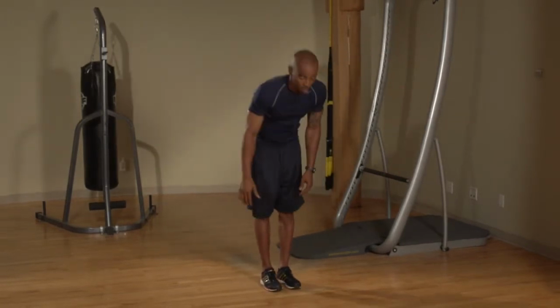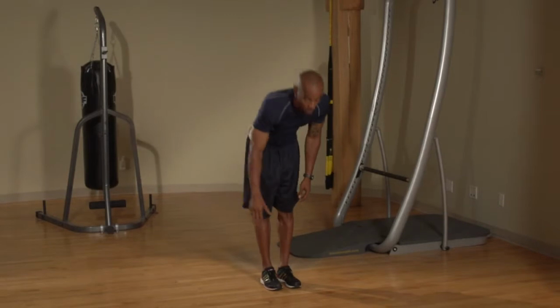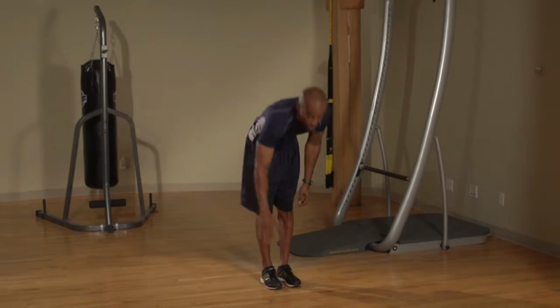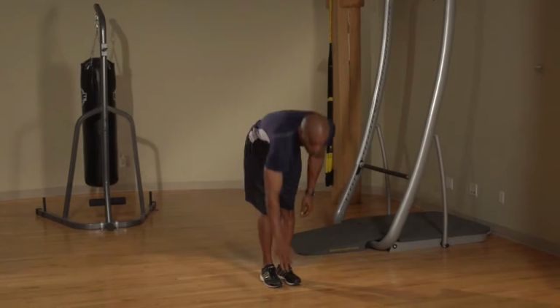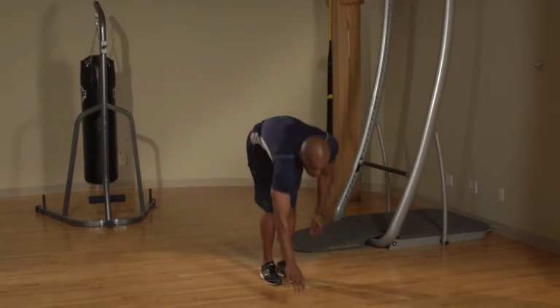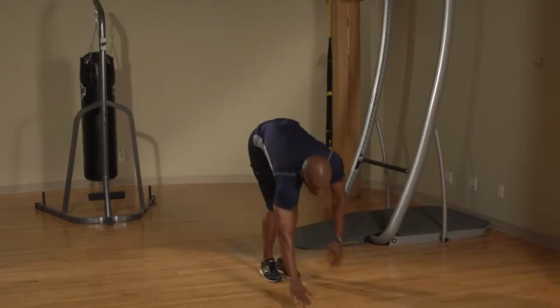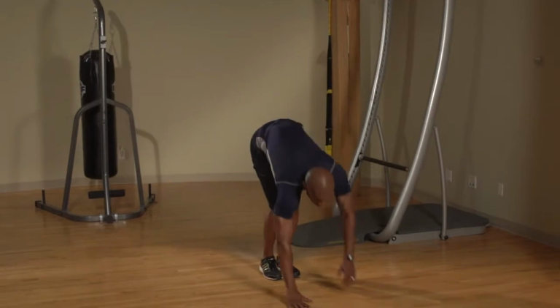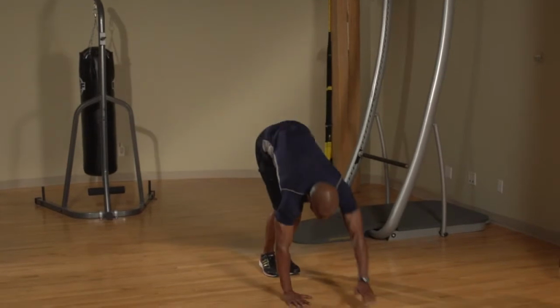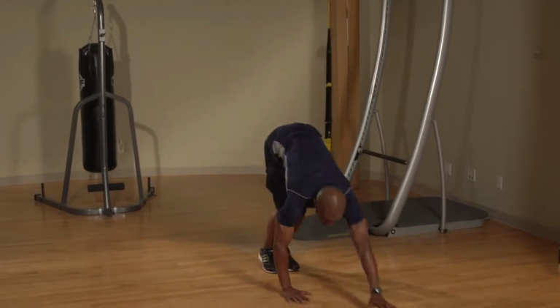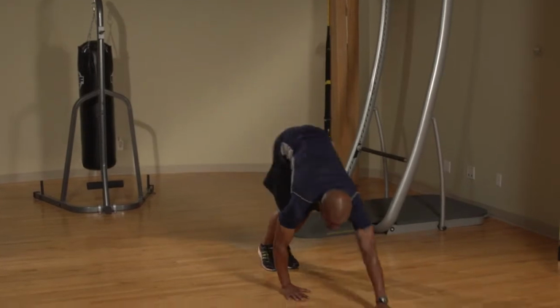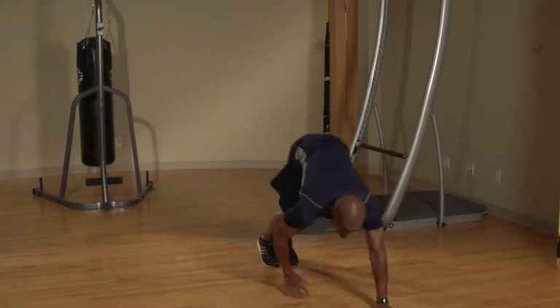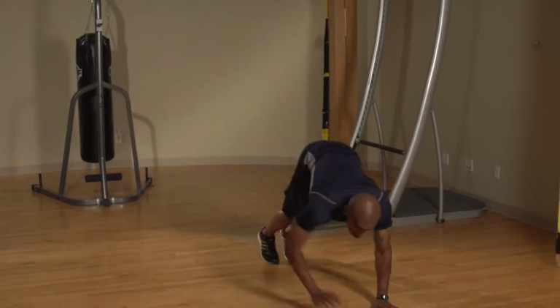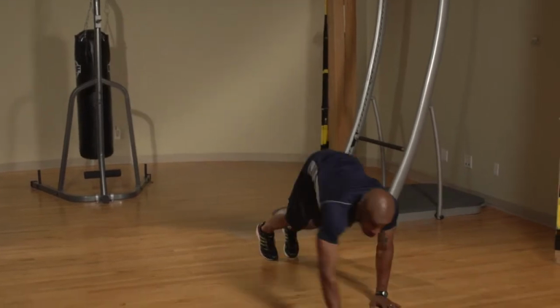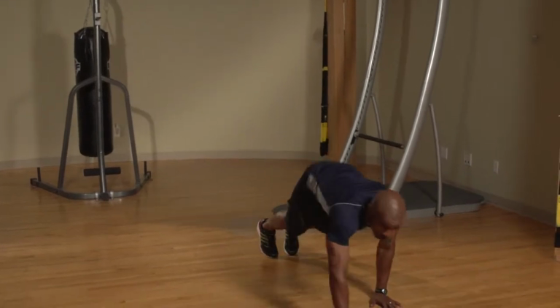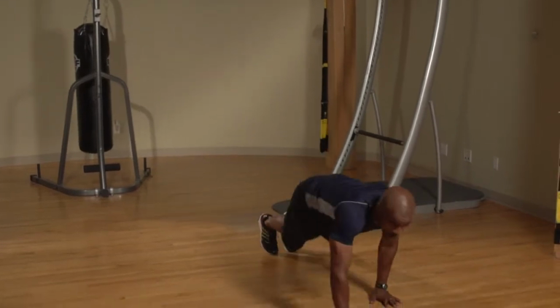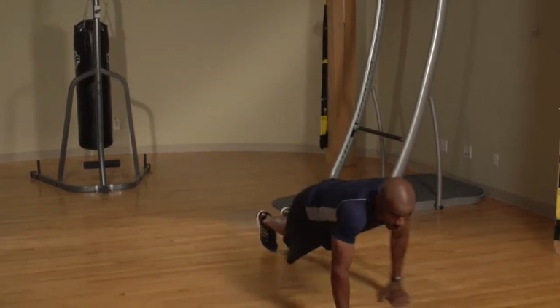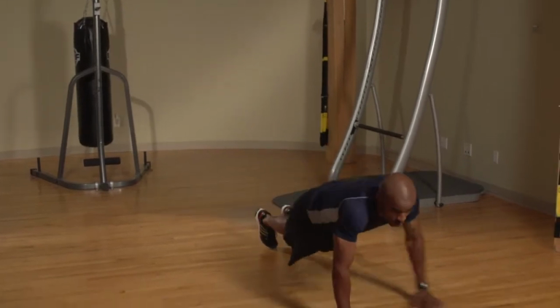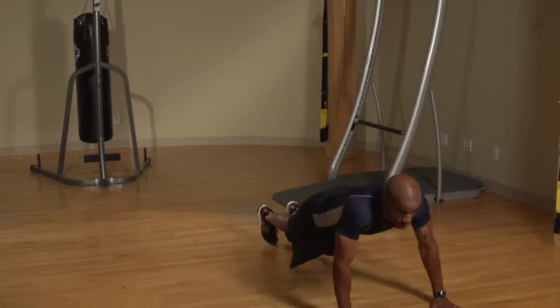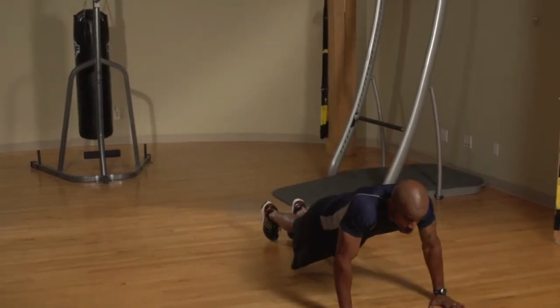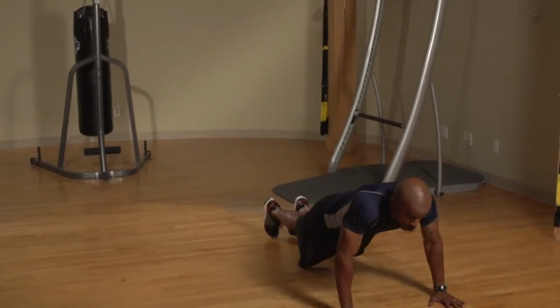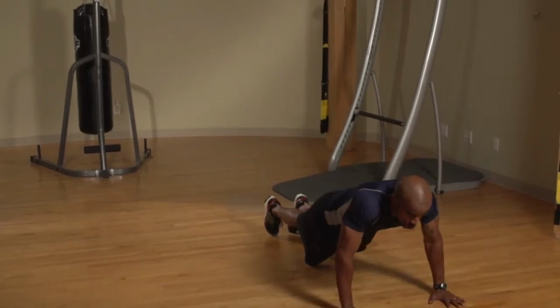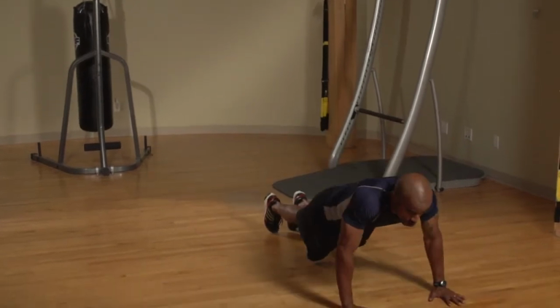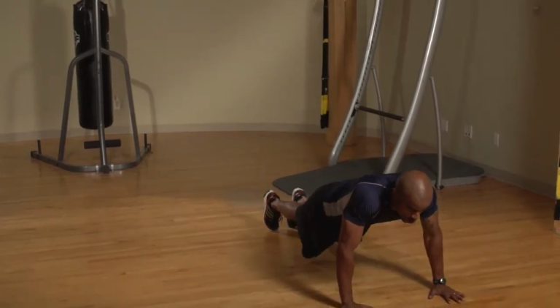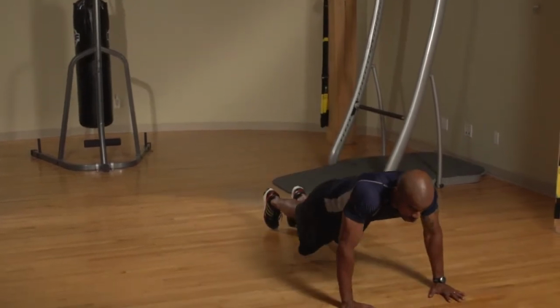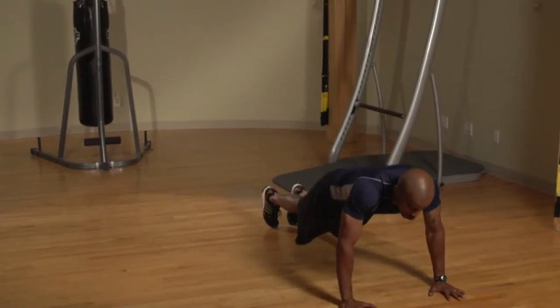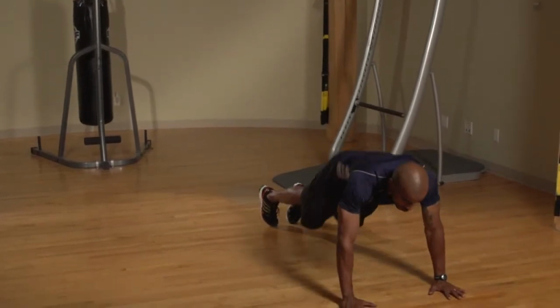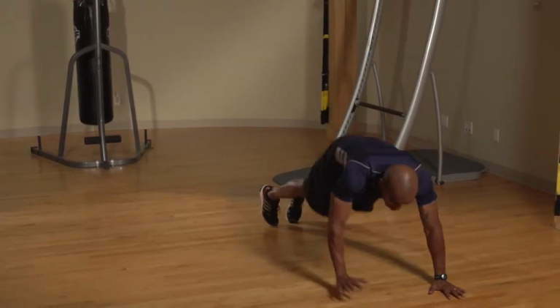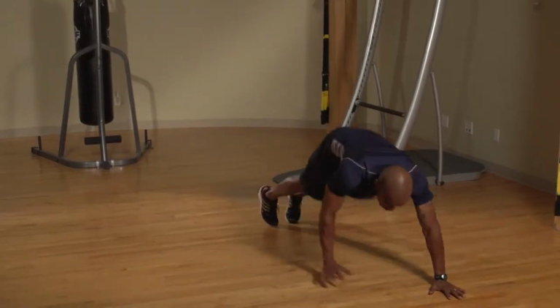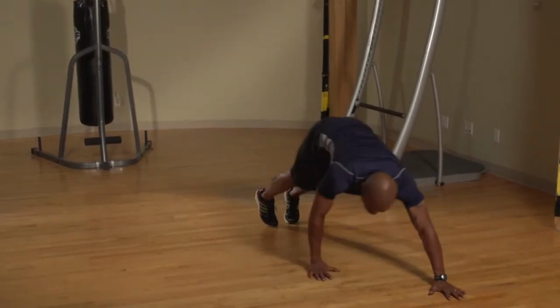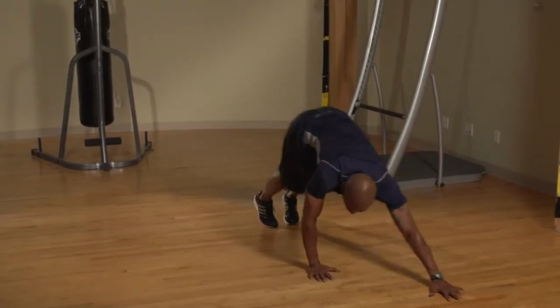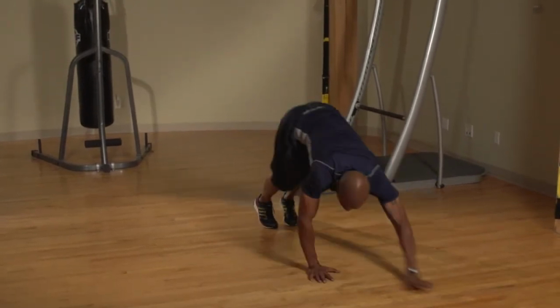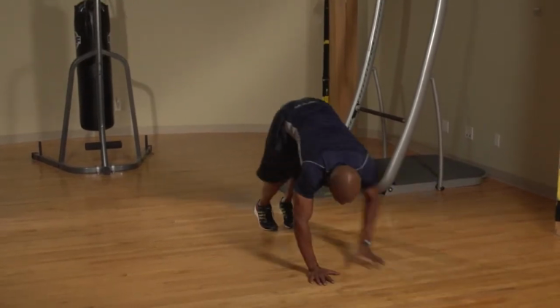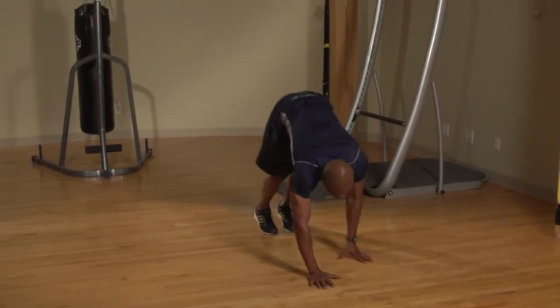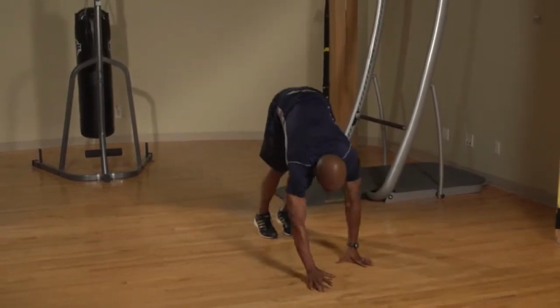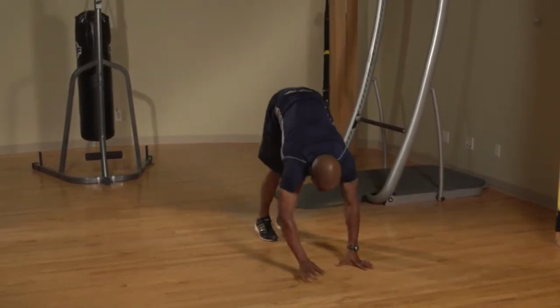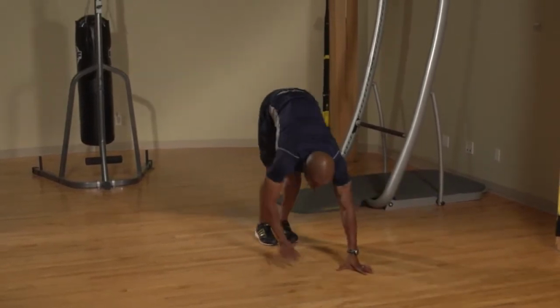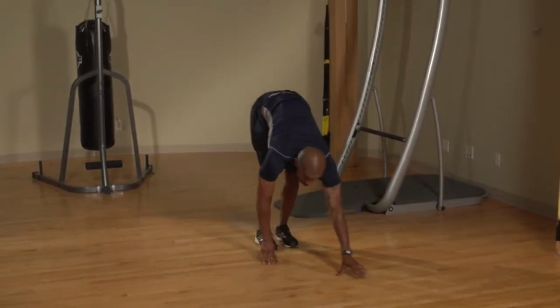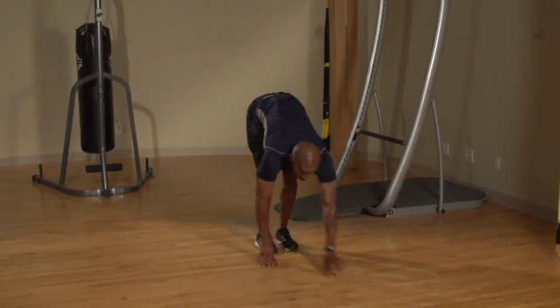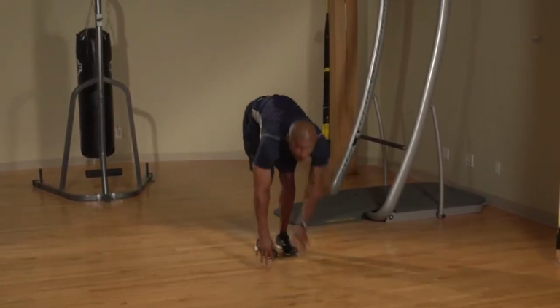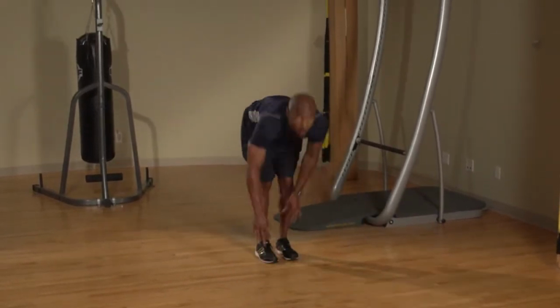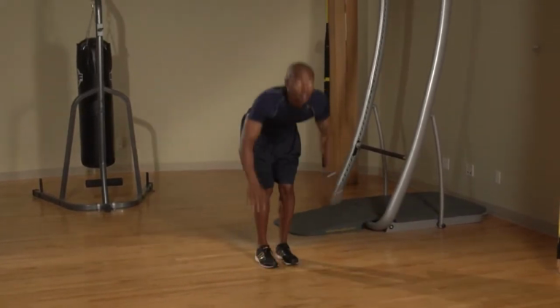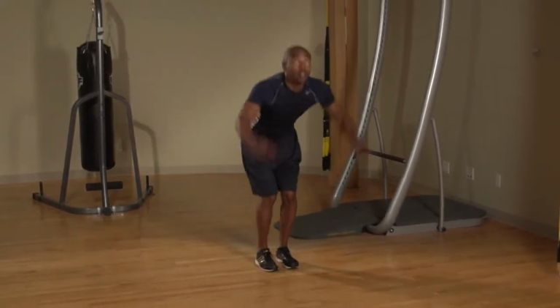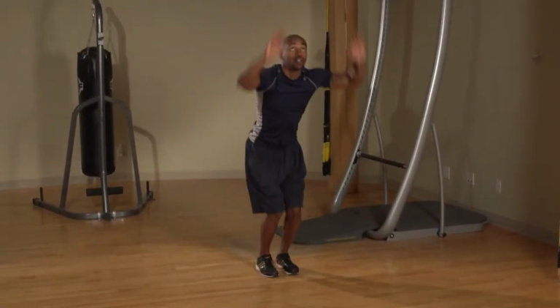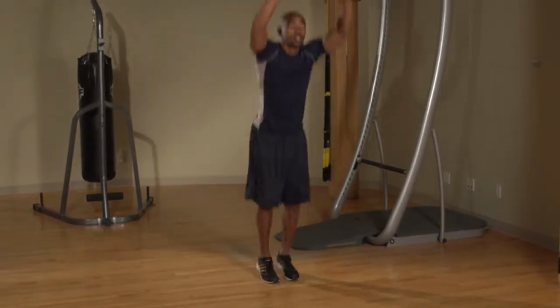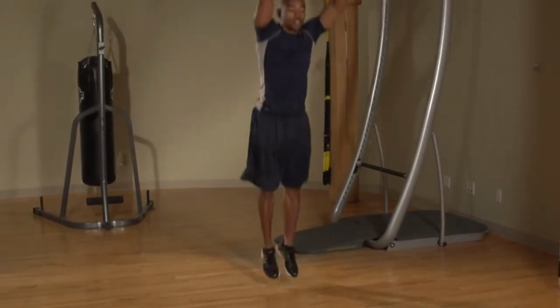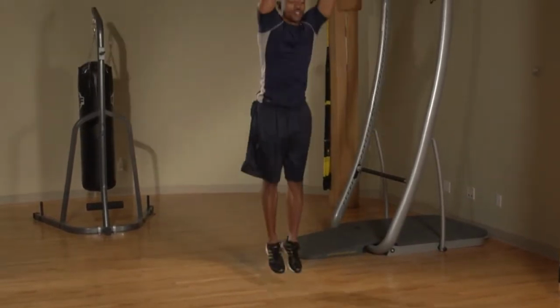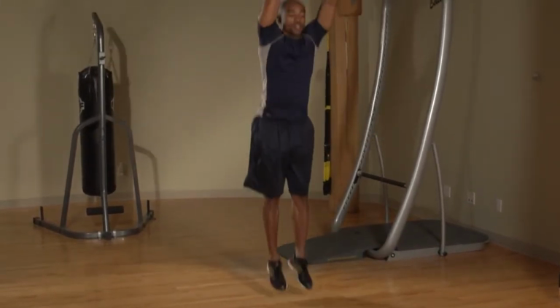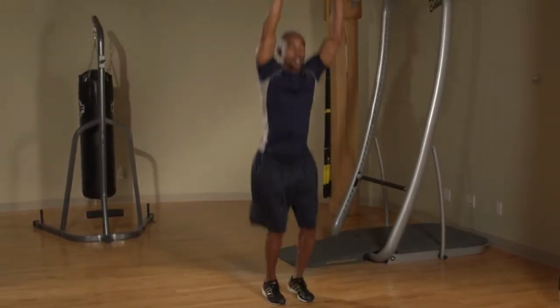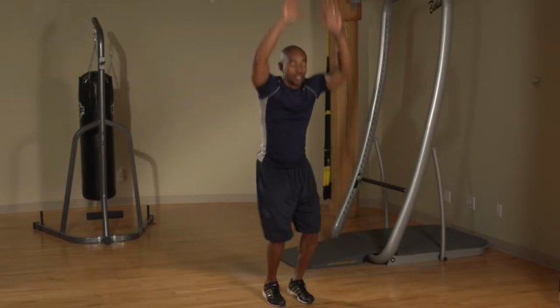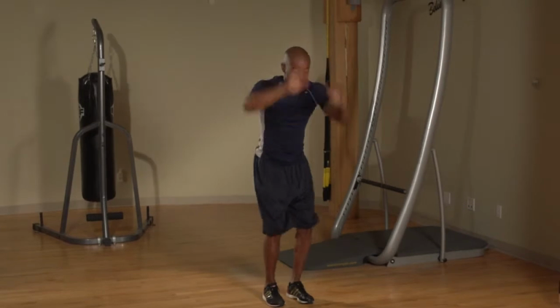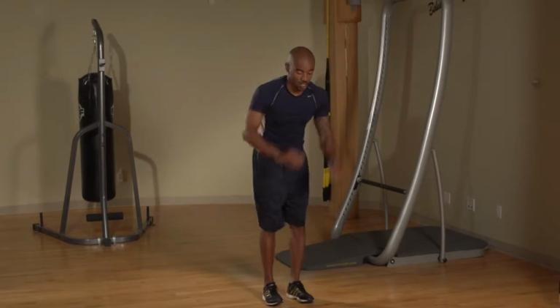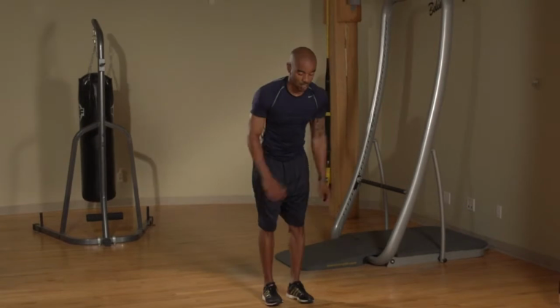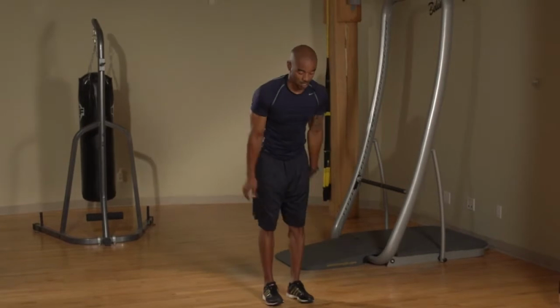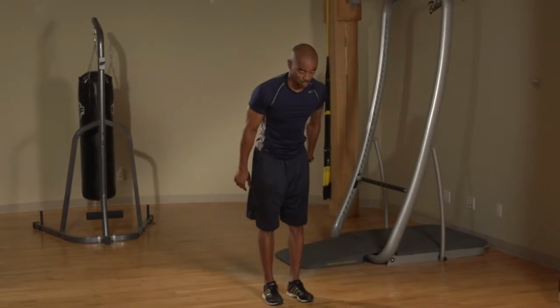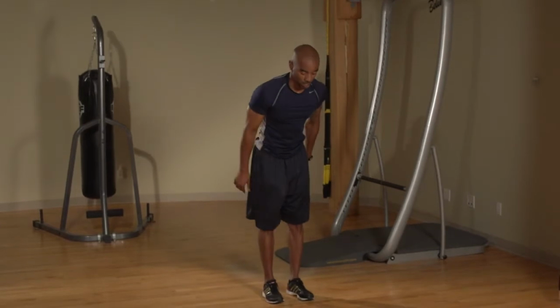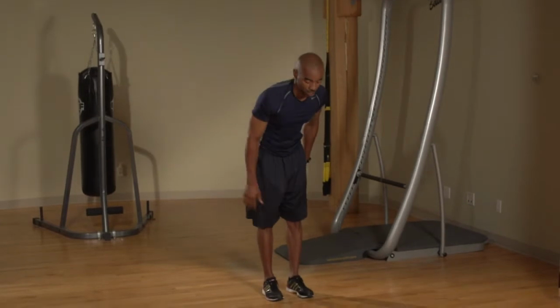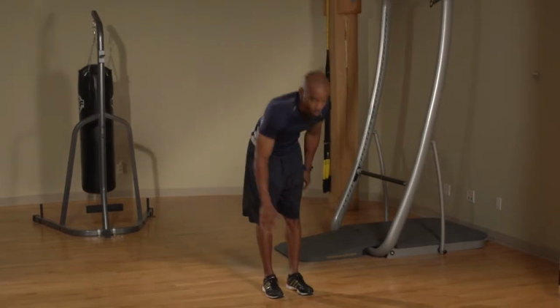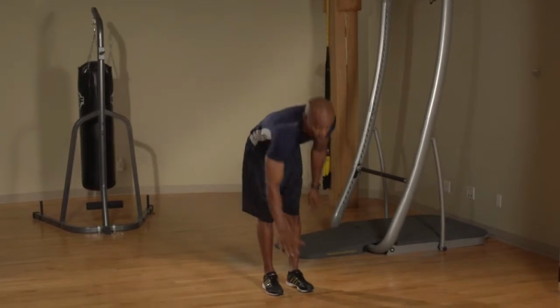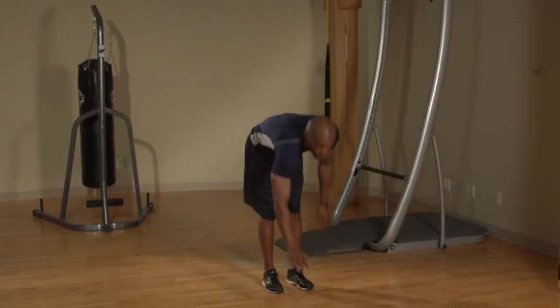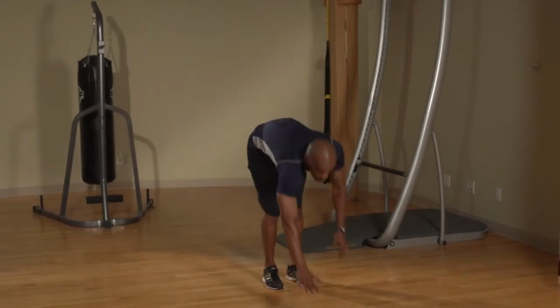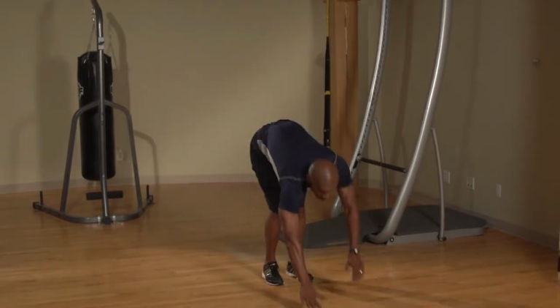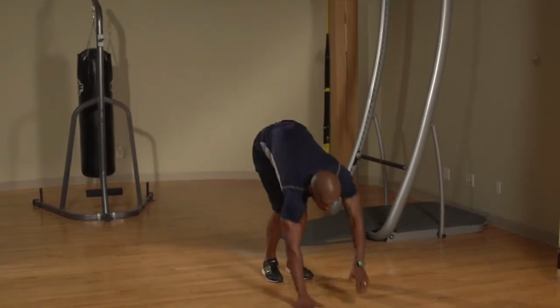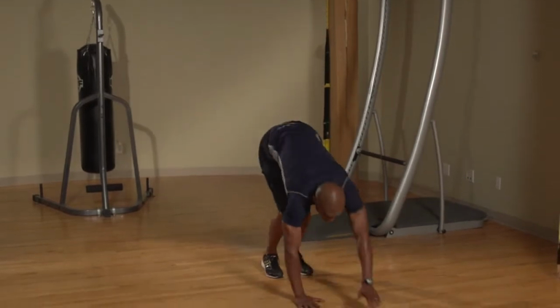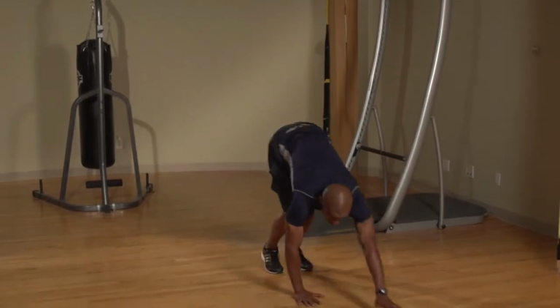Crouch down and walk forward into a plank, keeping your back straight. Walk back up, then jump with your arms above your head.